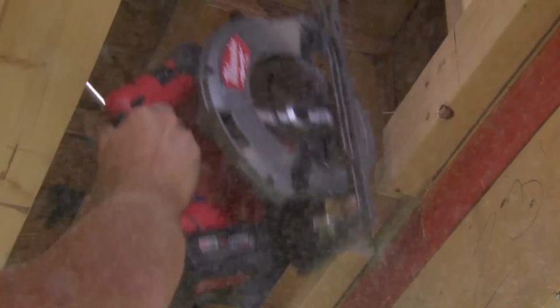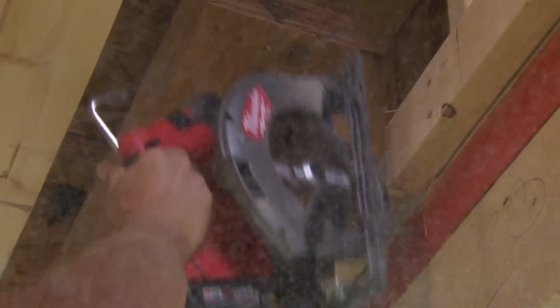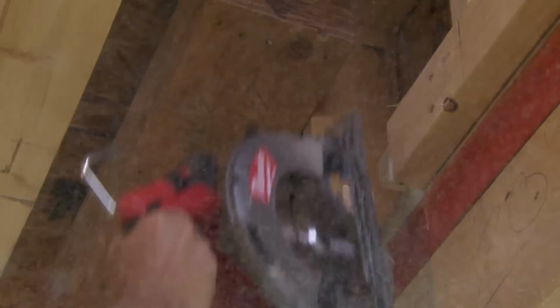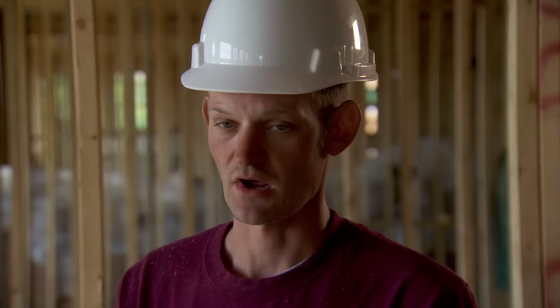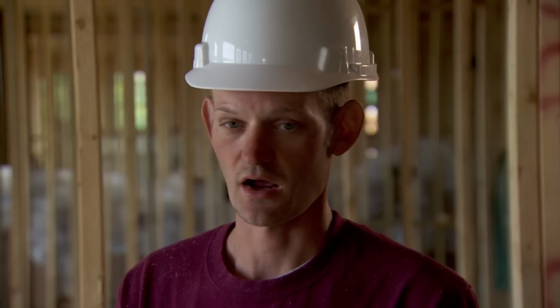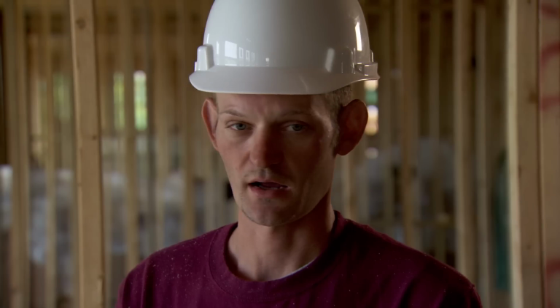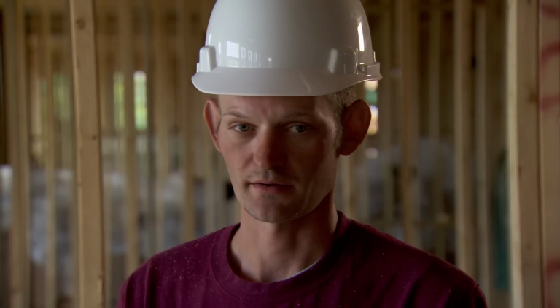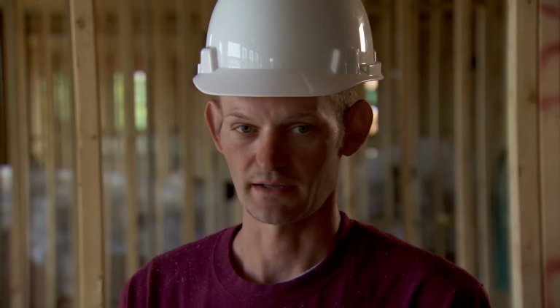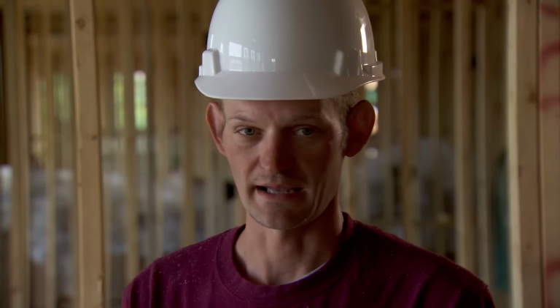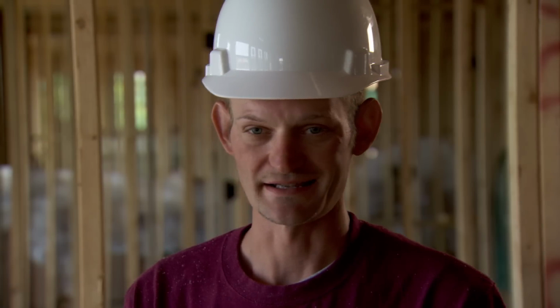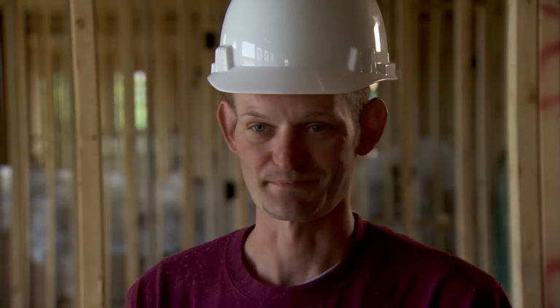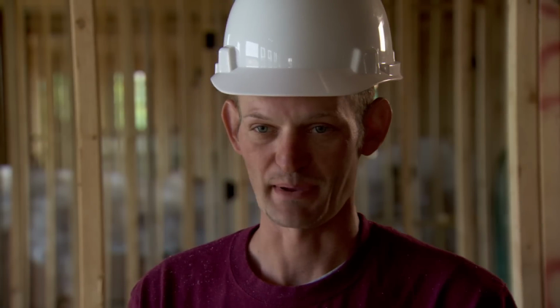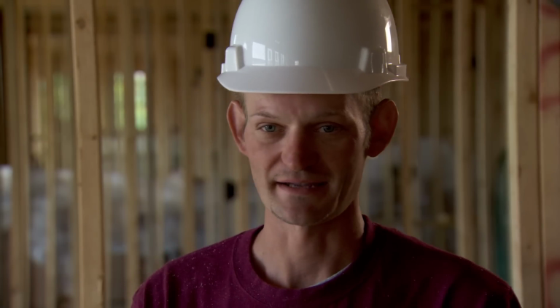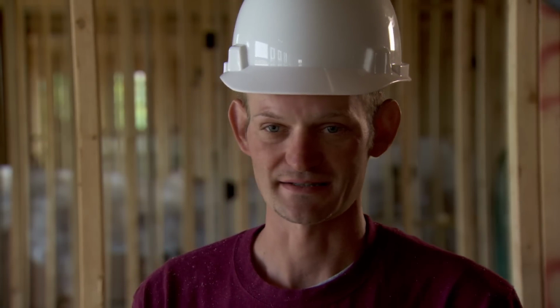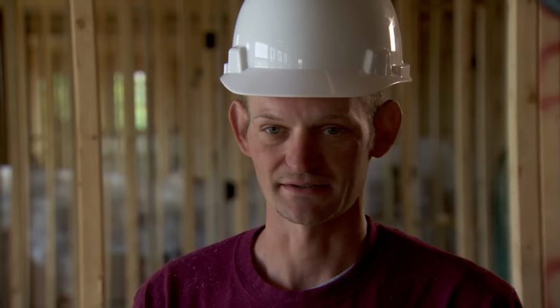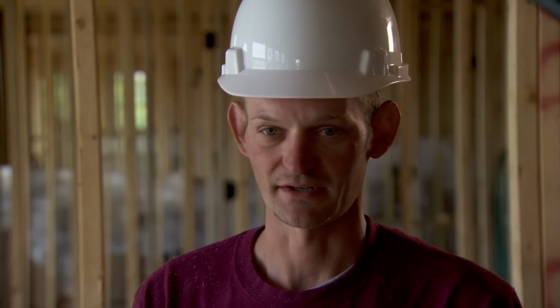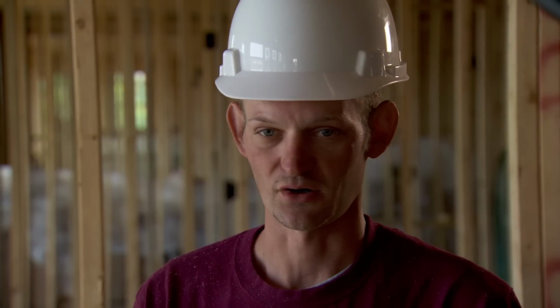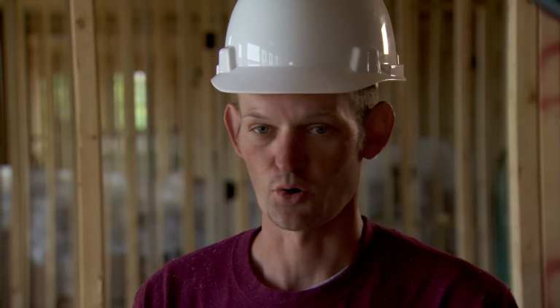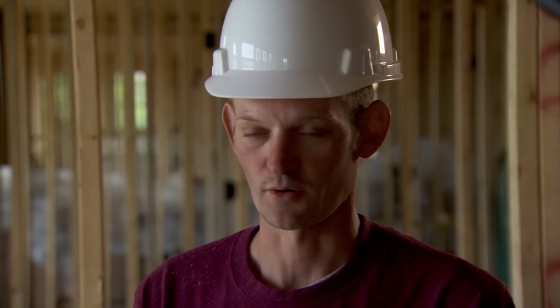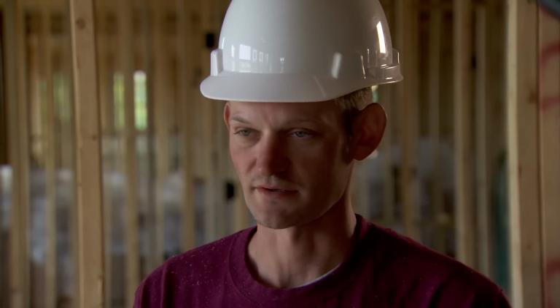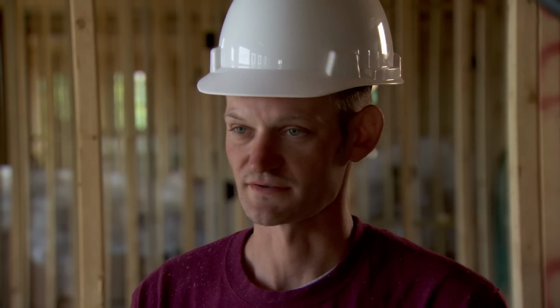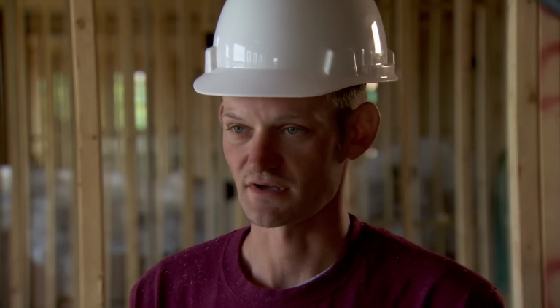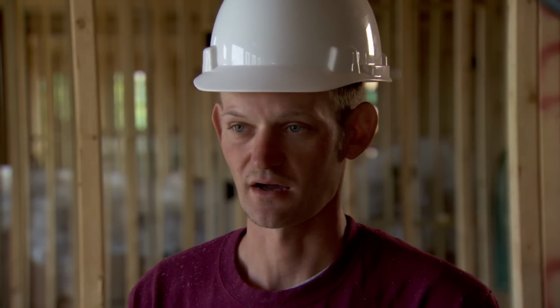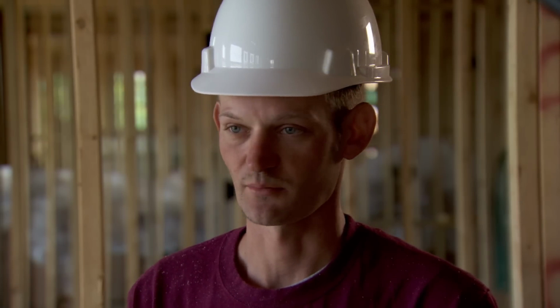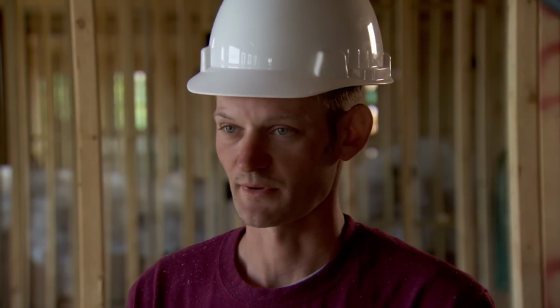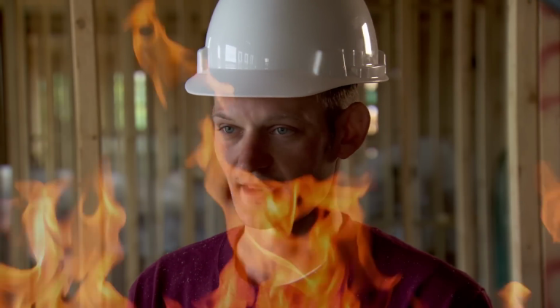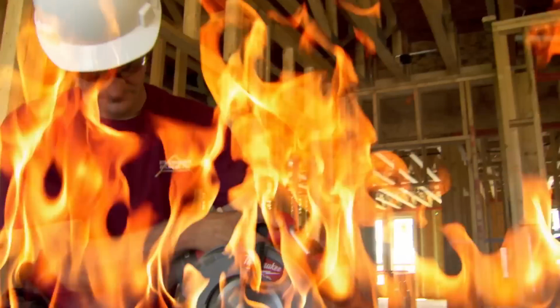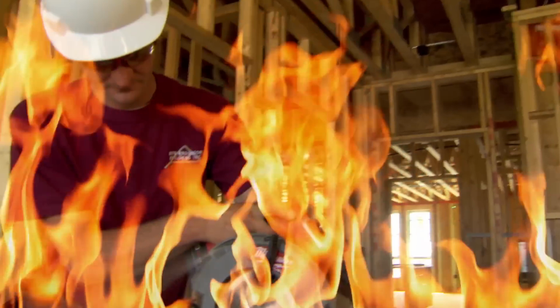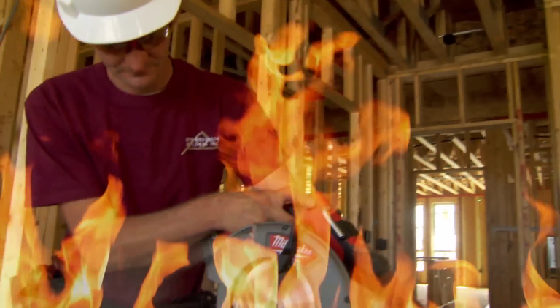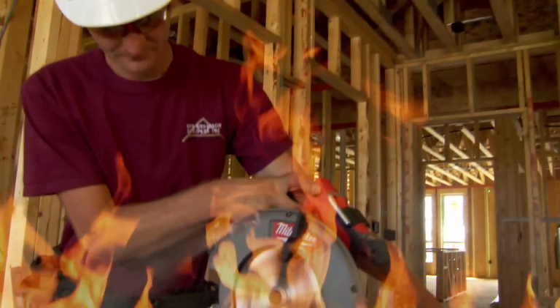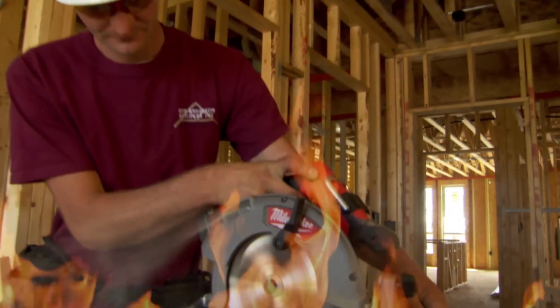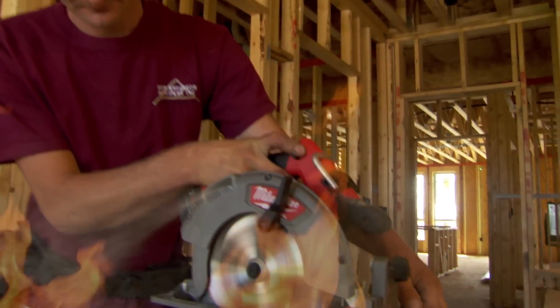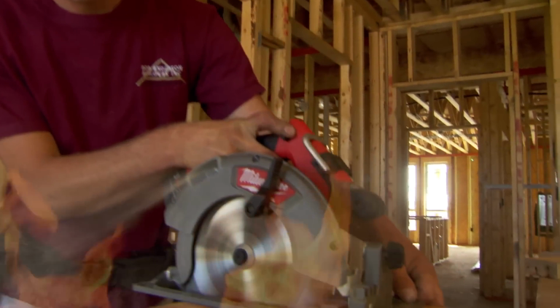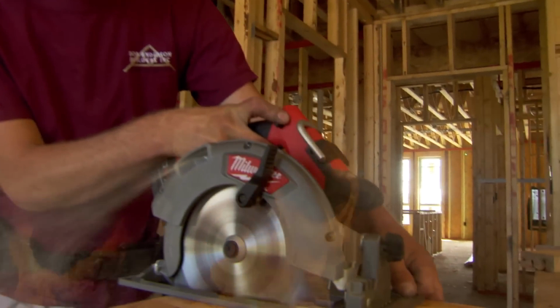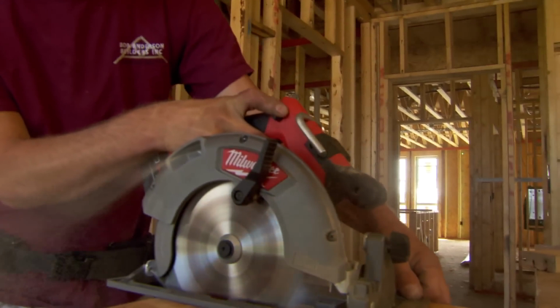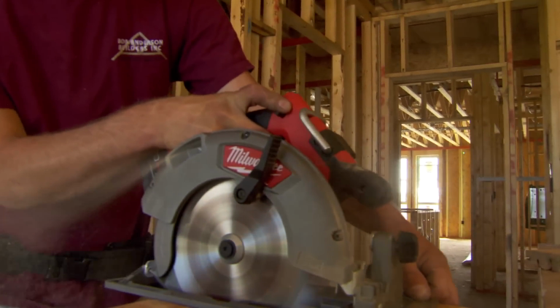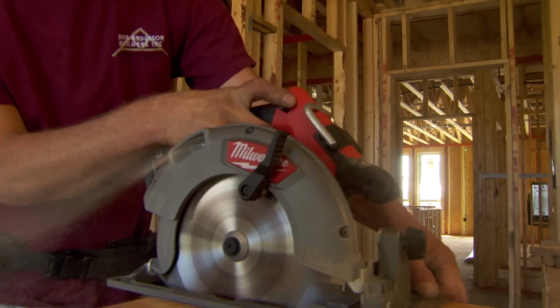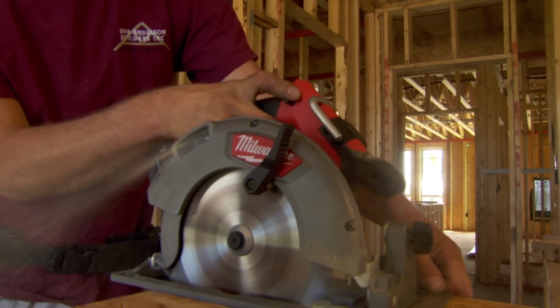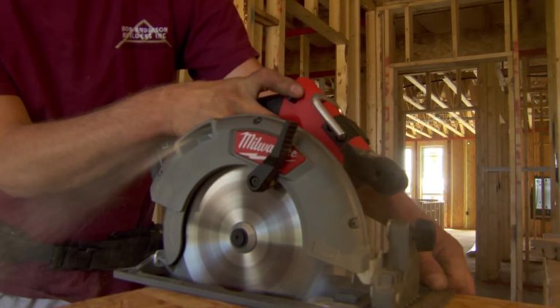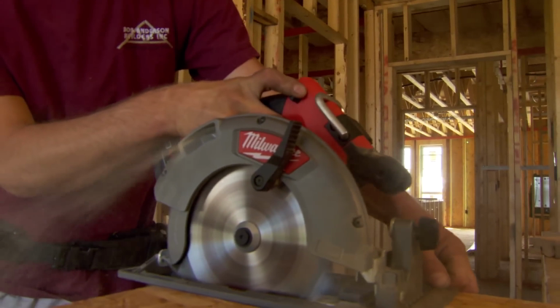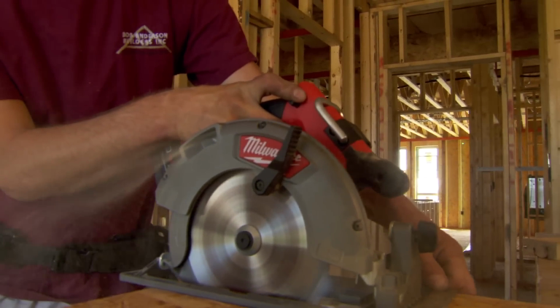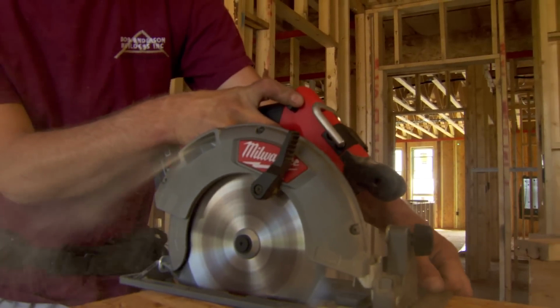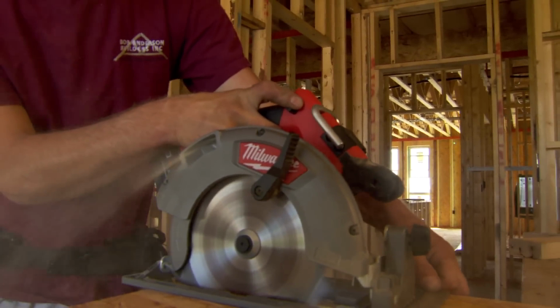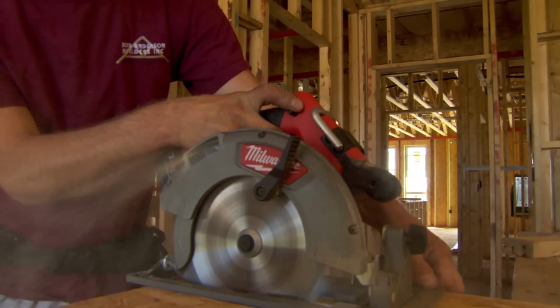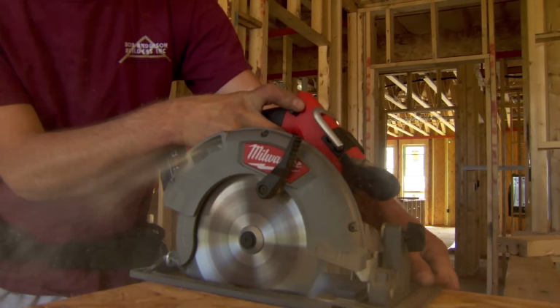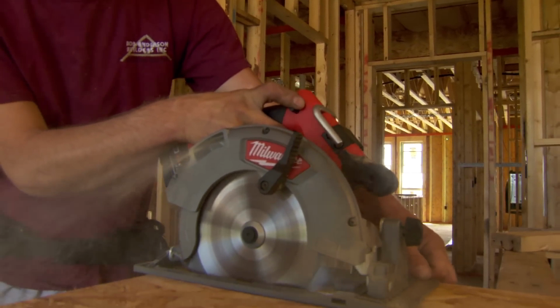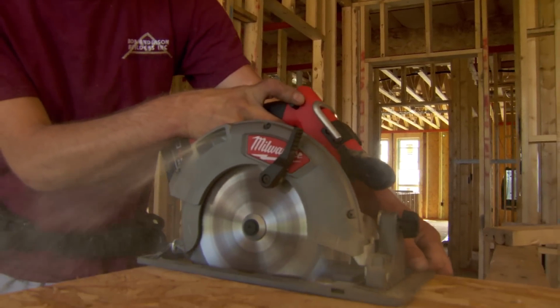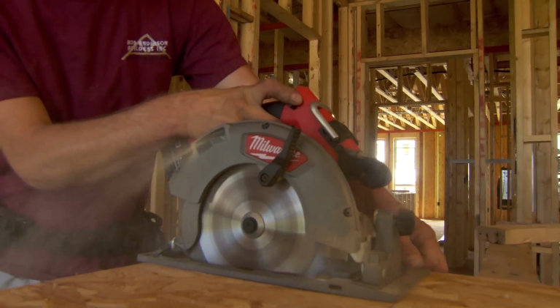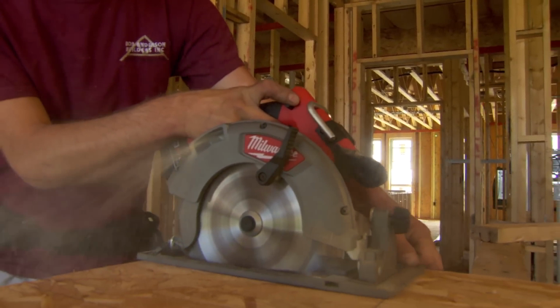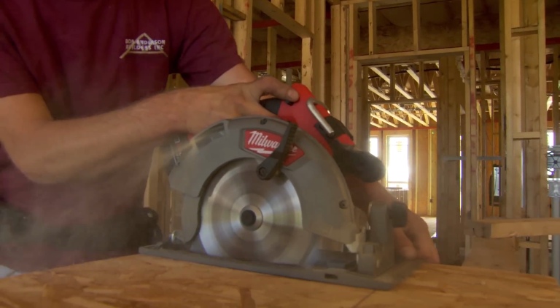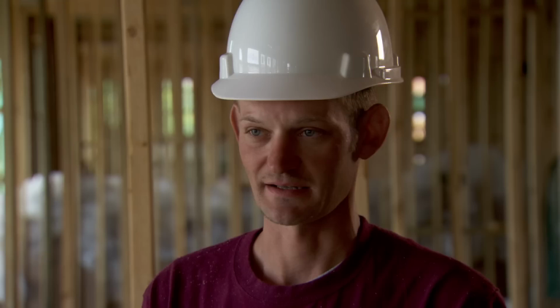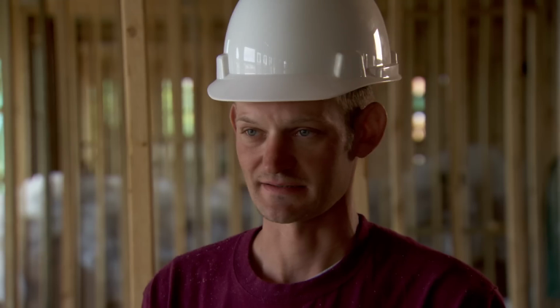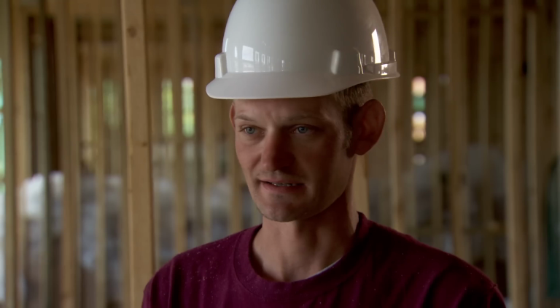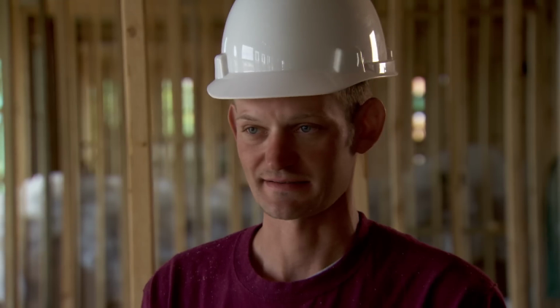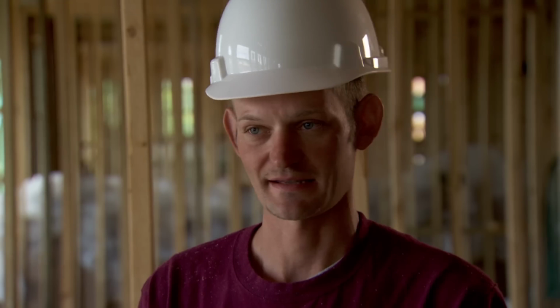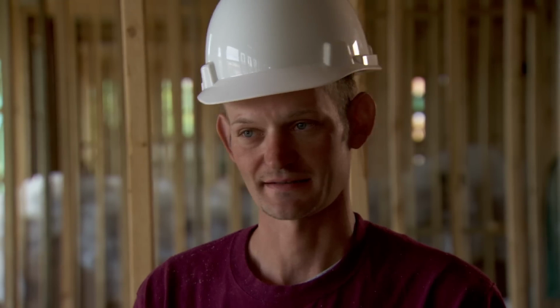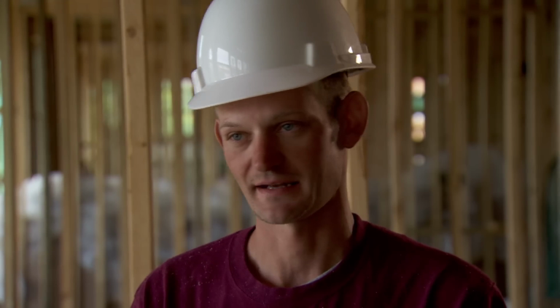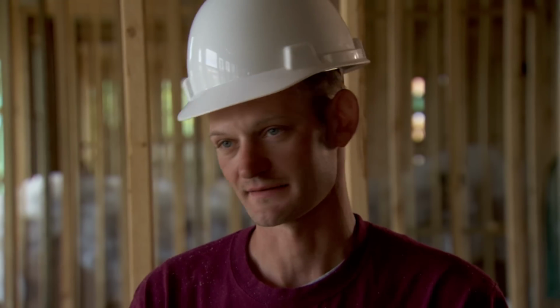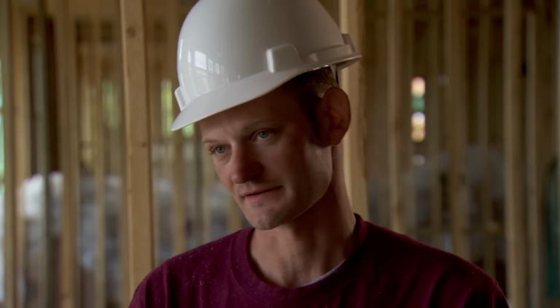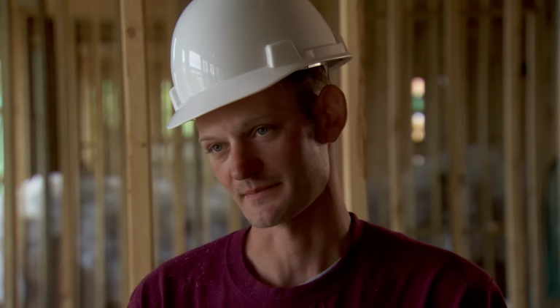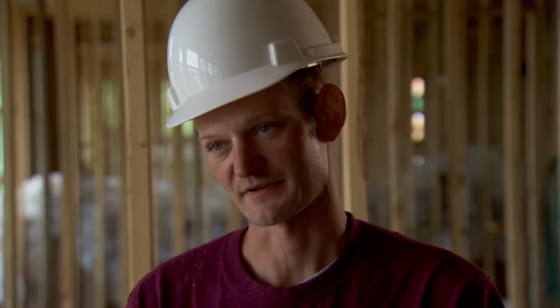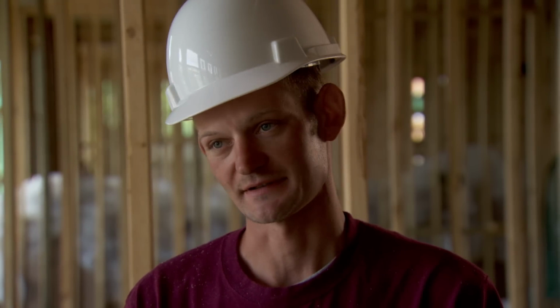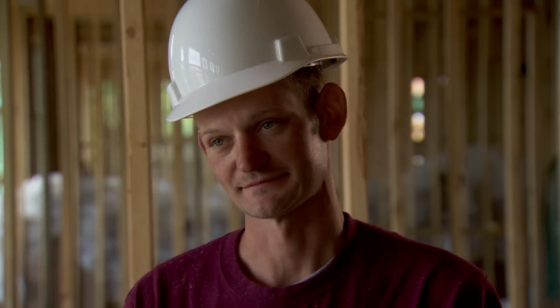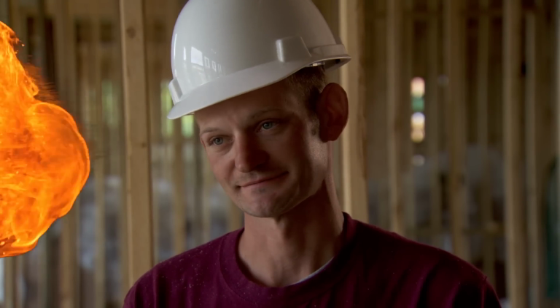The saw is basically a corded saw without the cord. As a wood carpenter, it's a necessity on the job site.